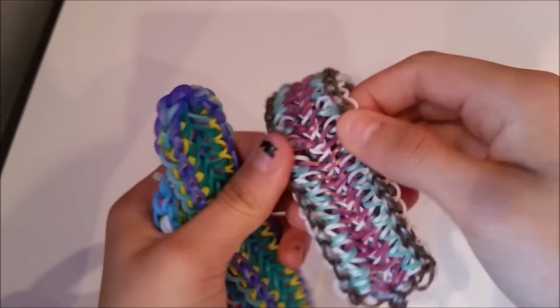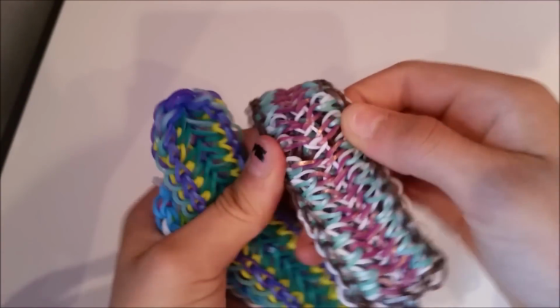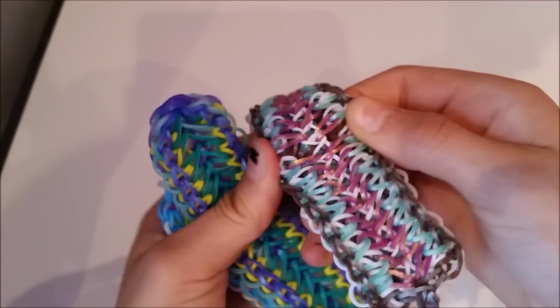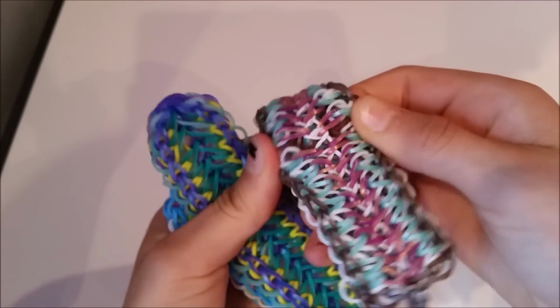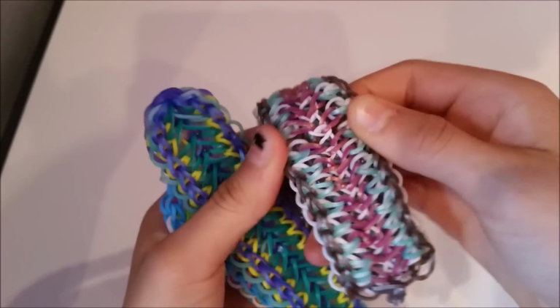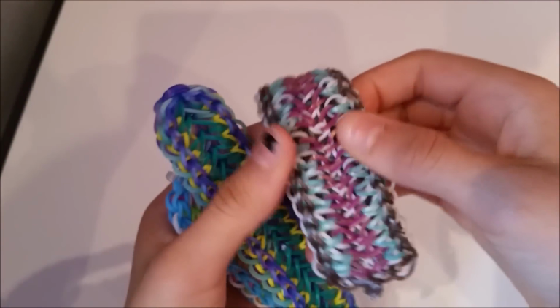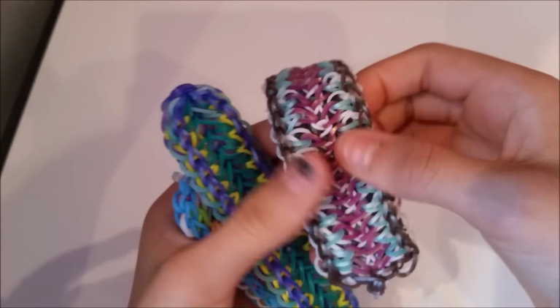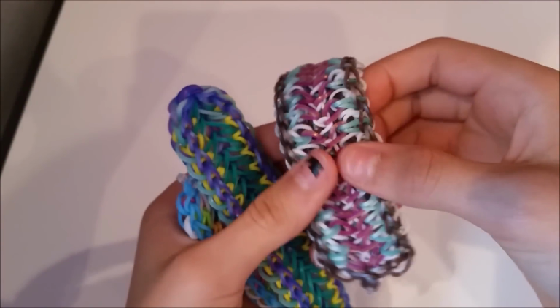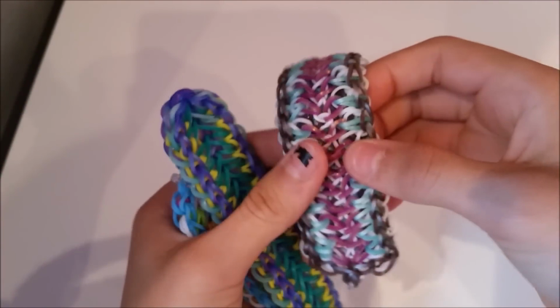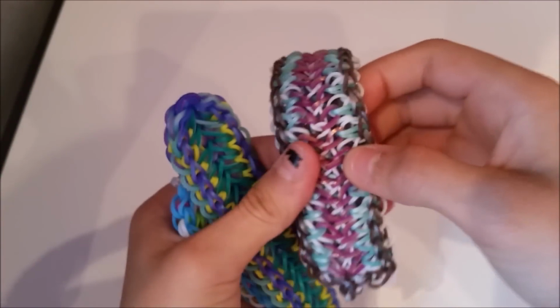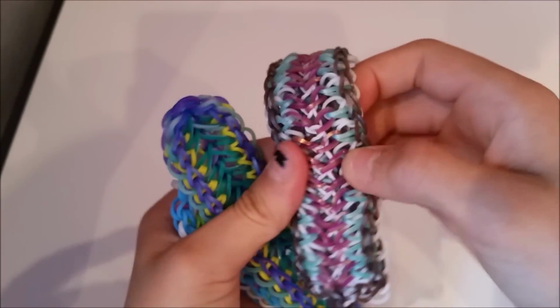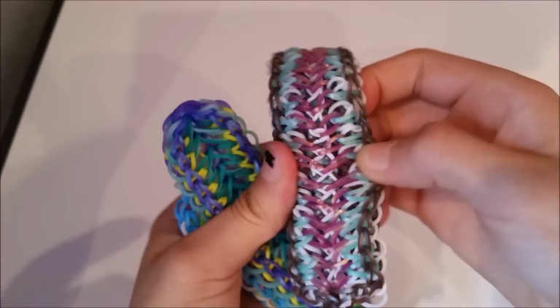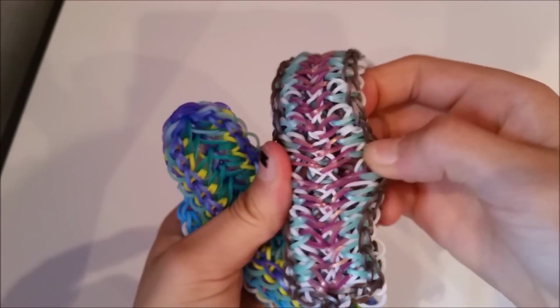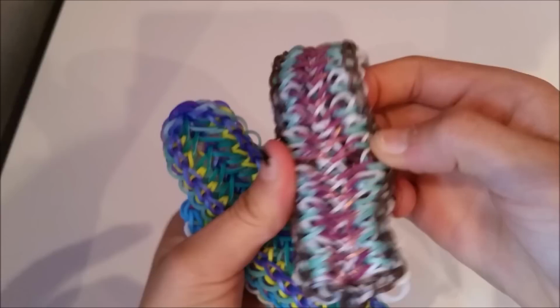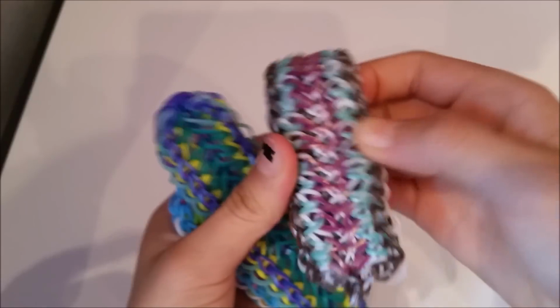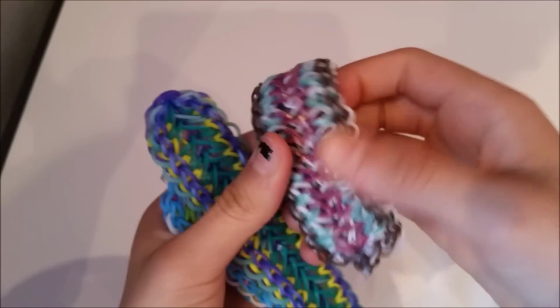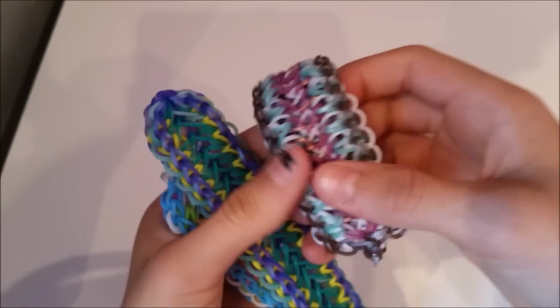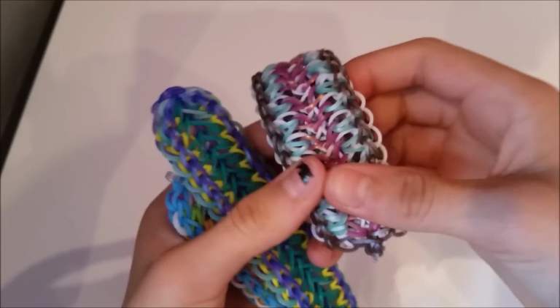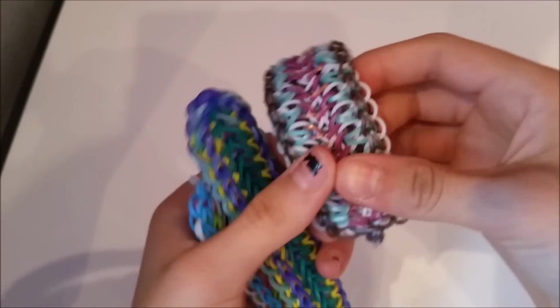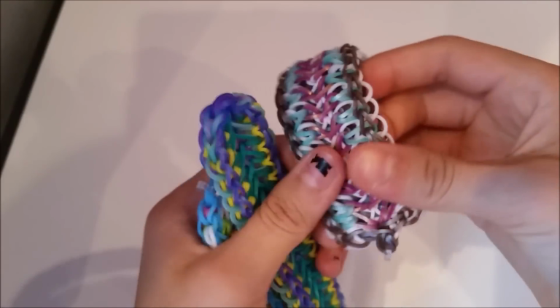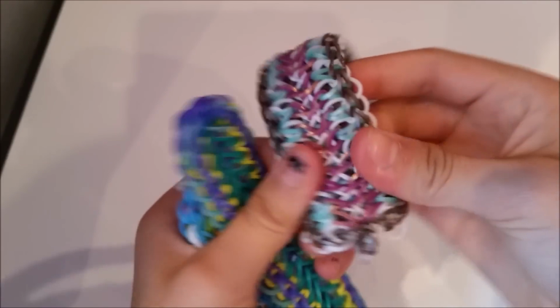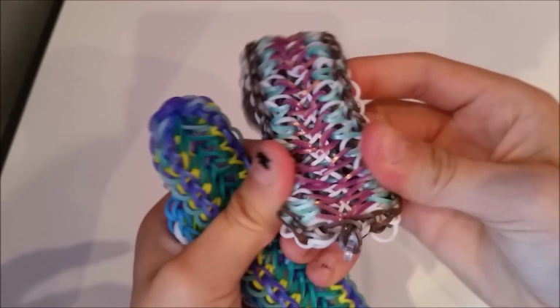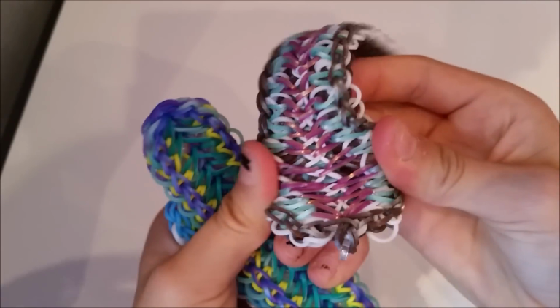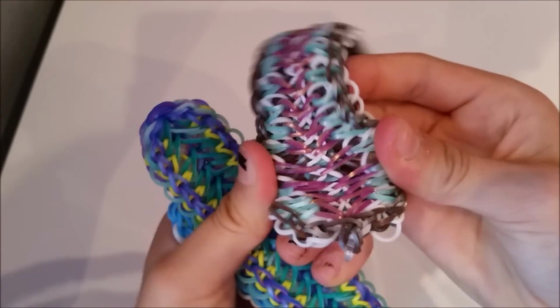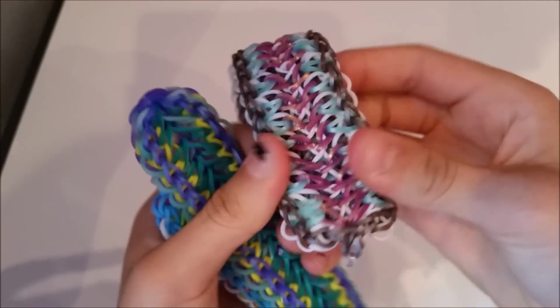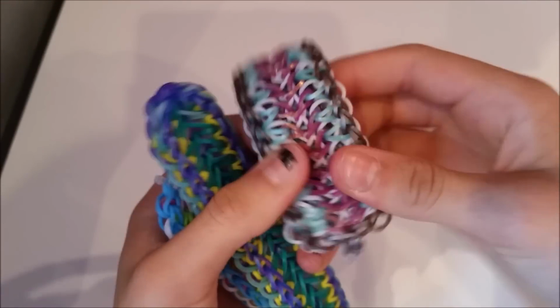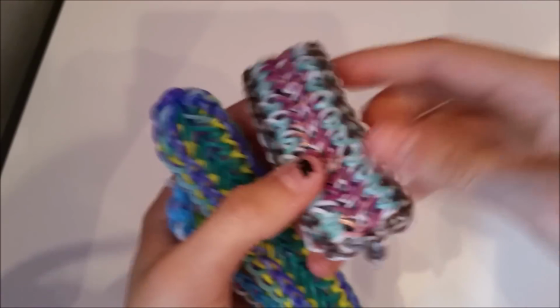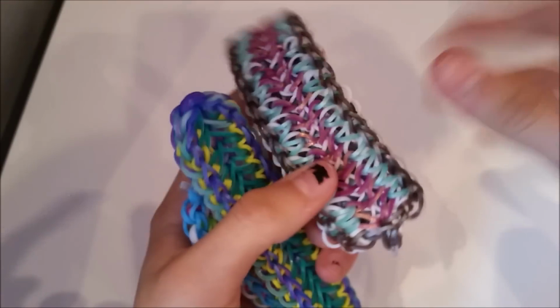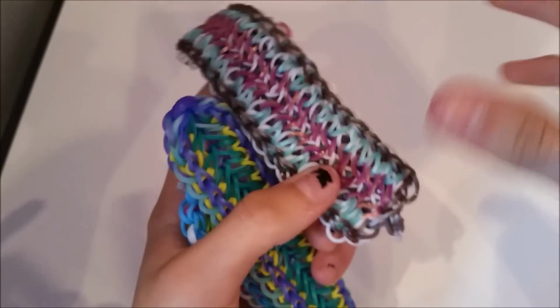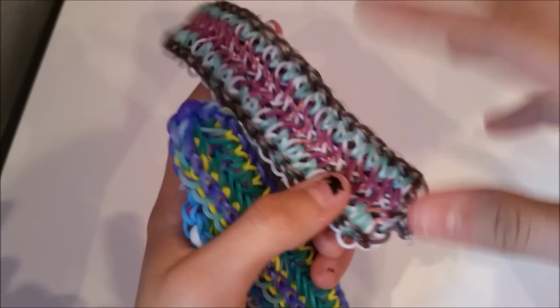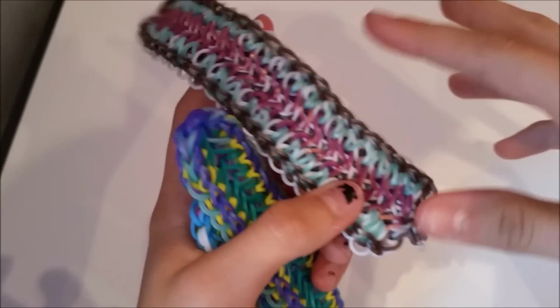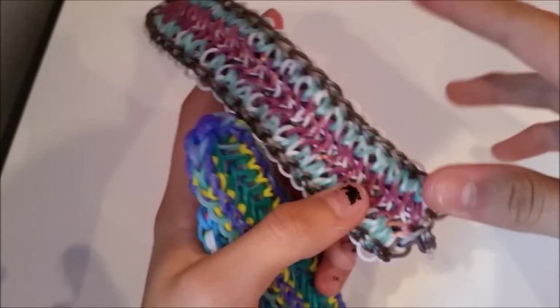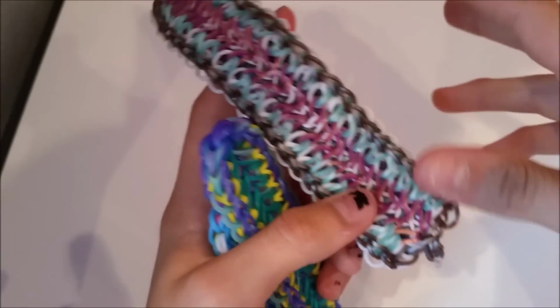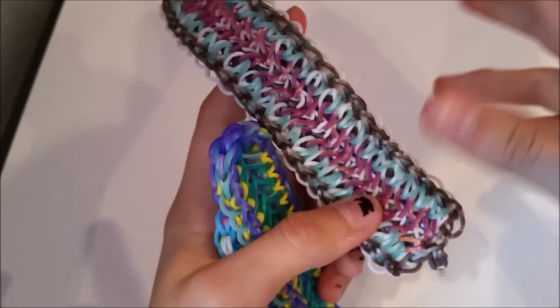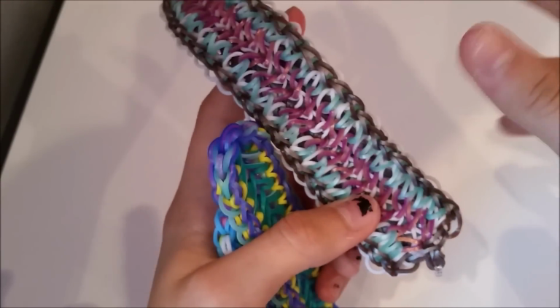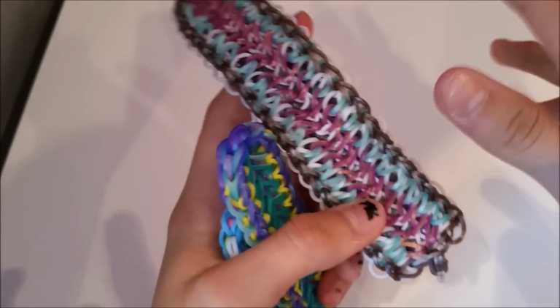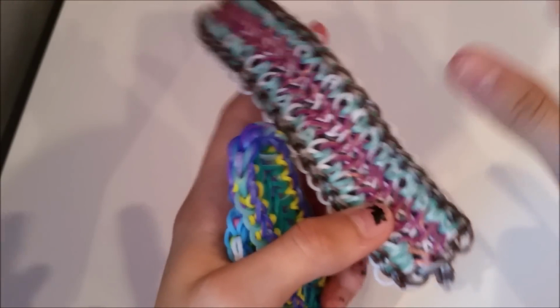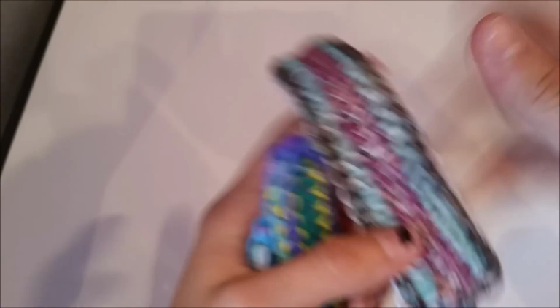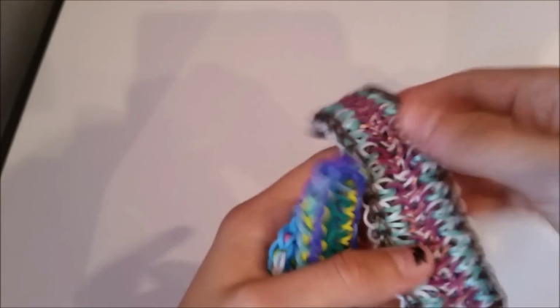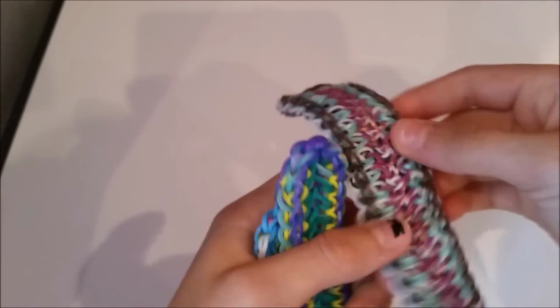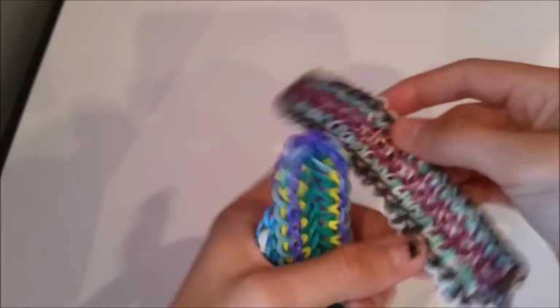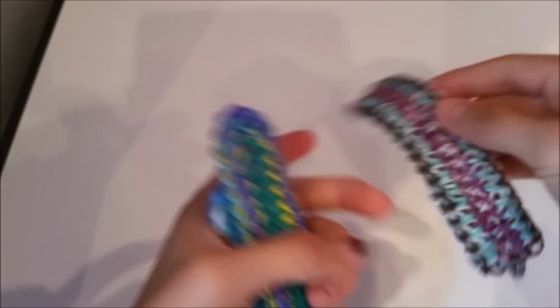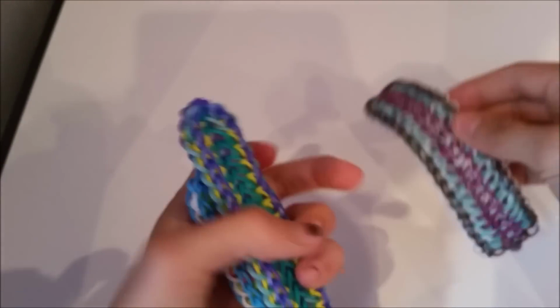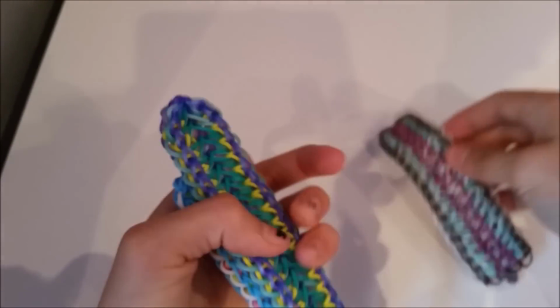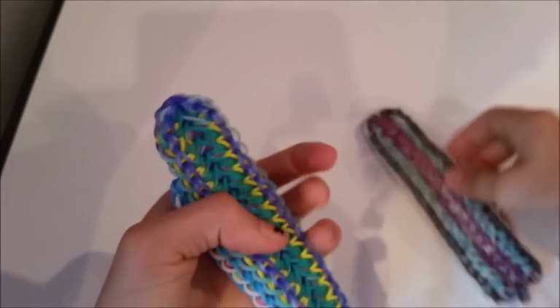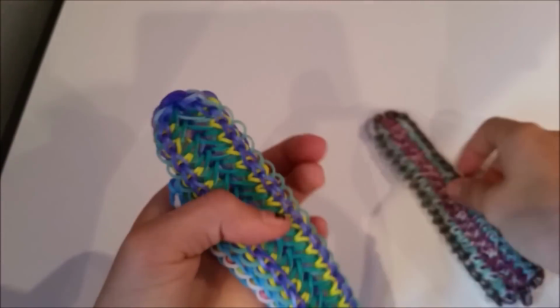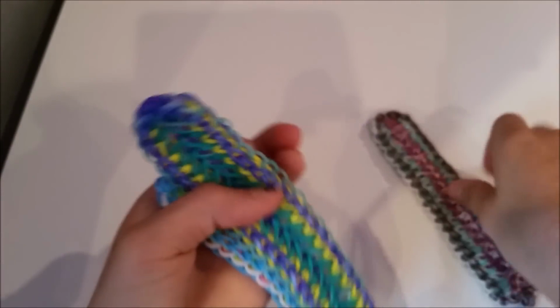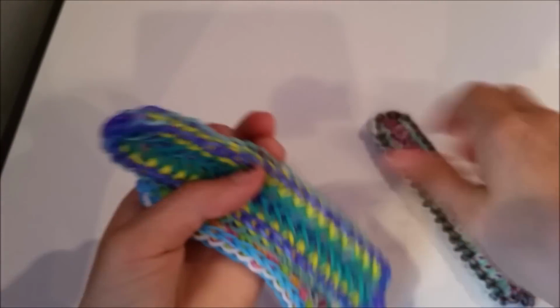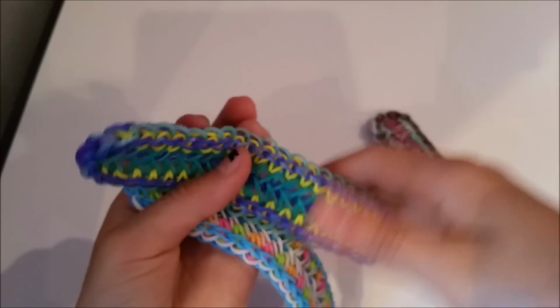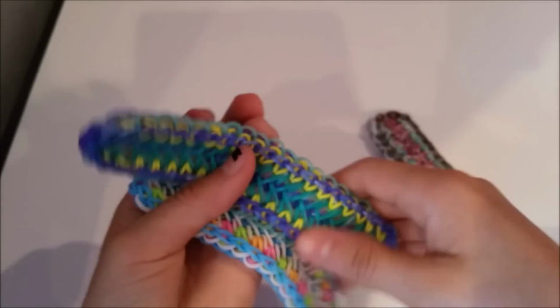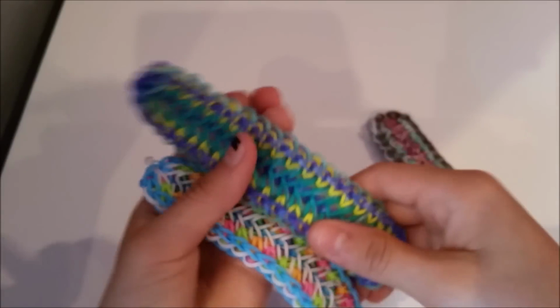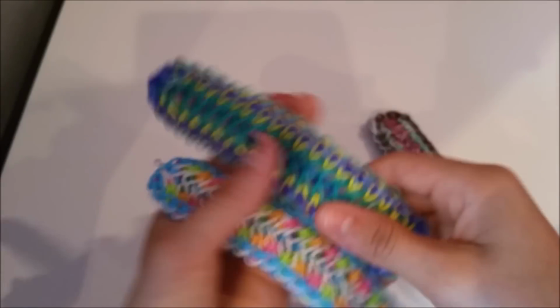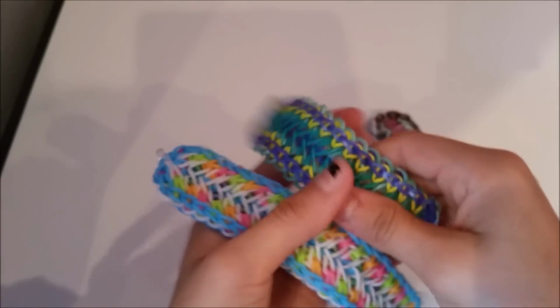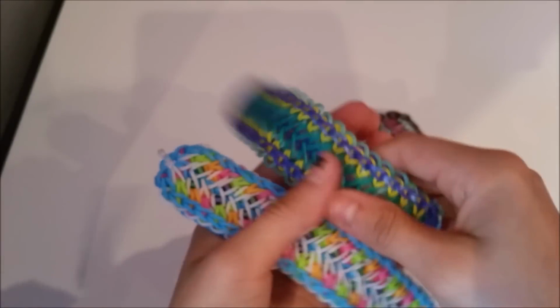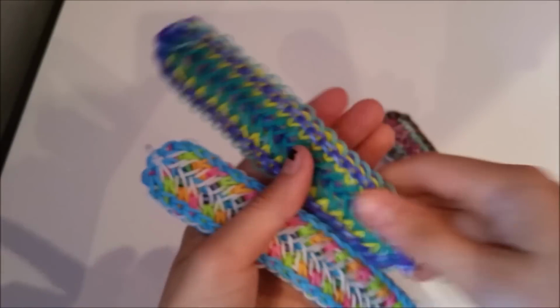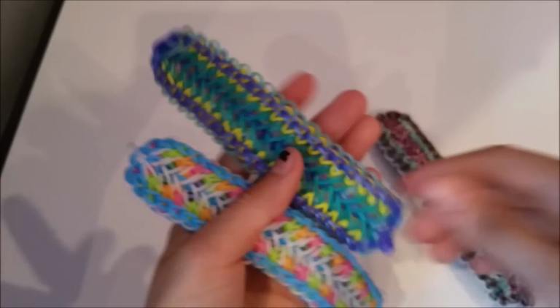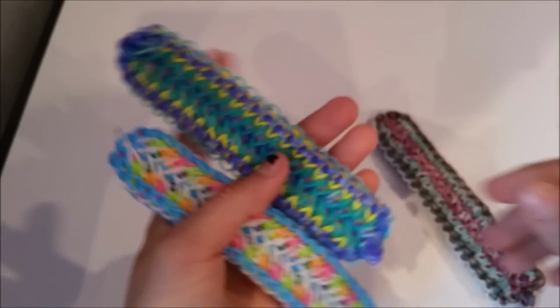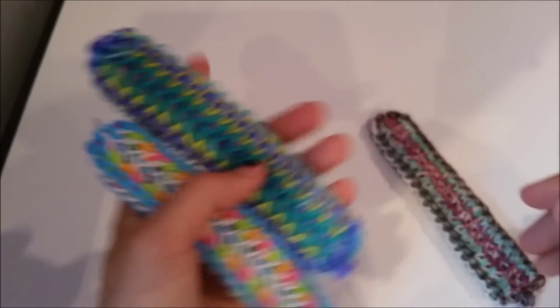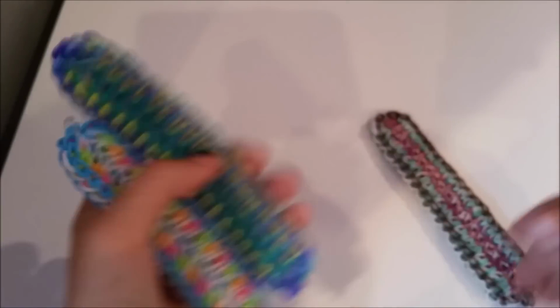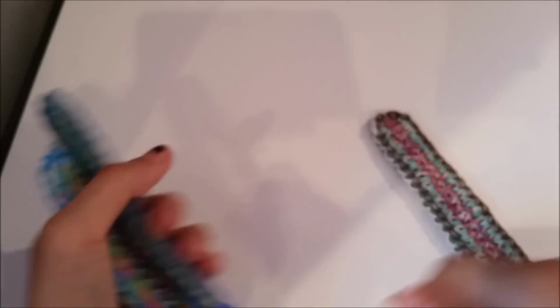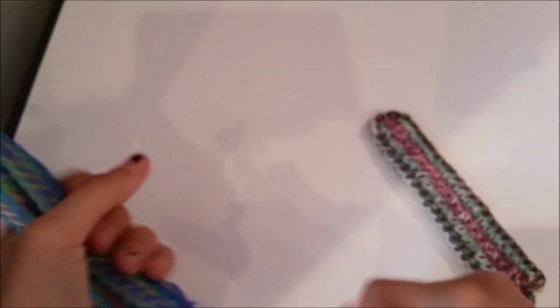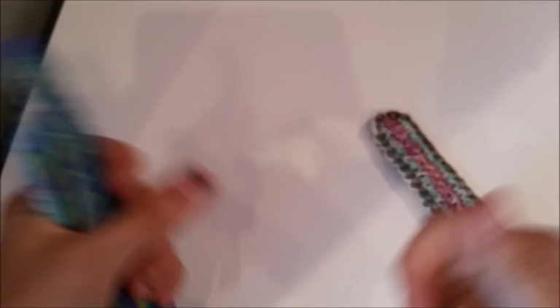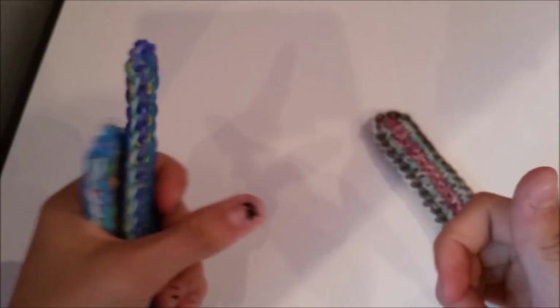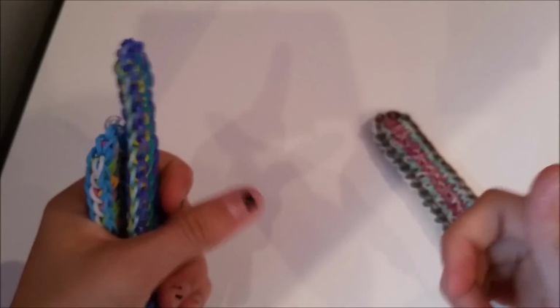I added this video after I recorded the tutorial and I'm editing it together. So yeah, here comes the actual tutorial.